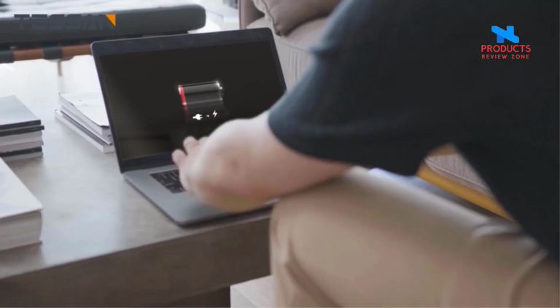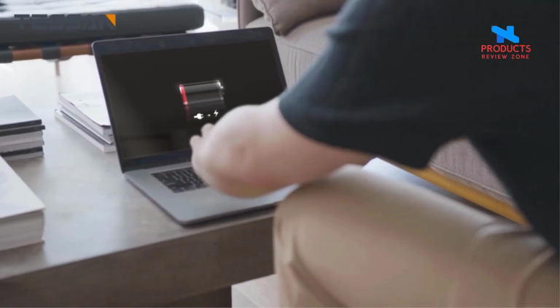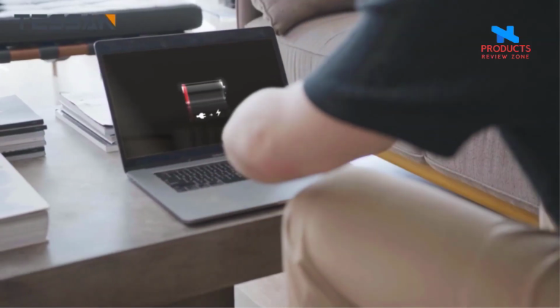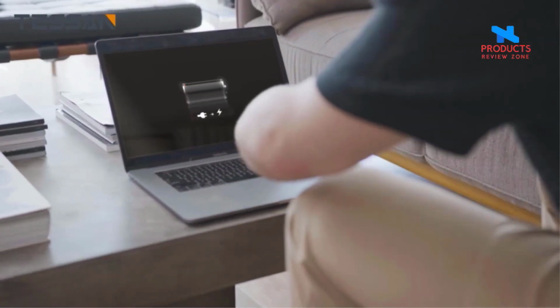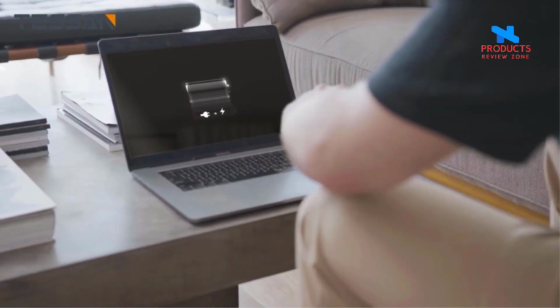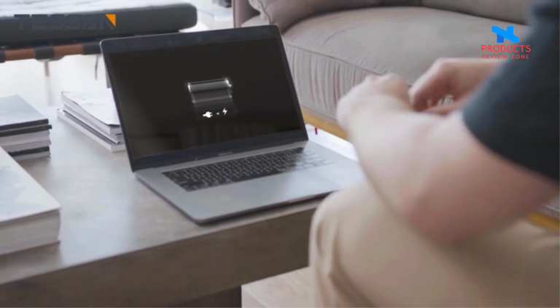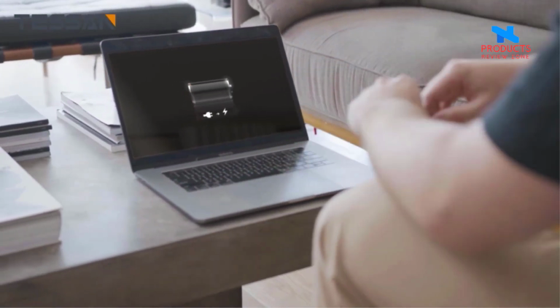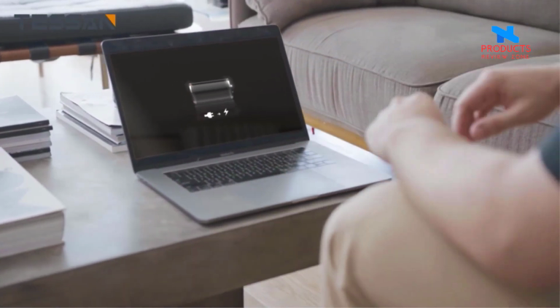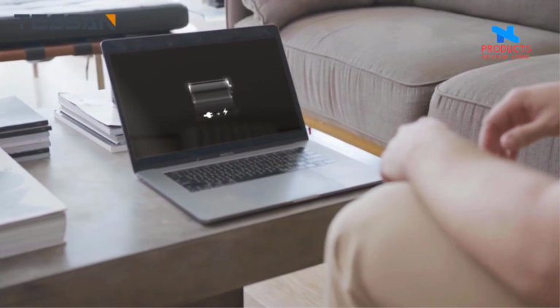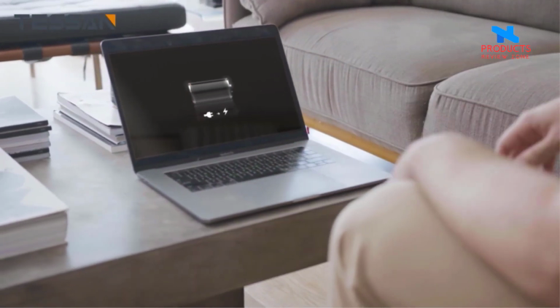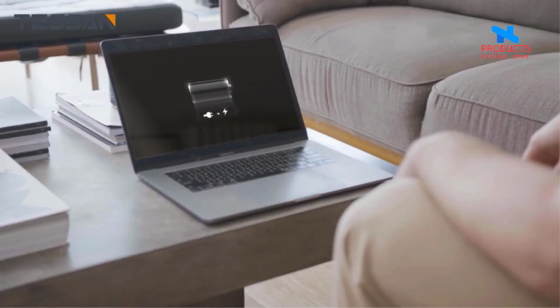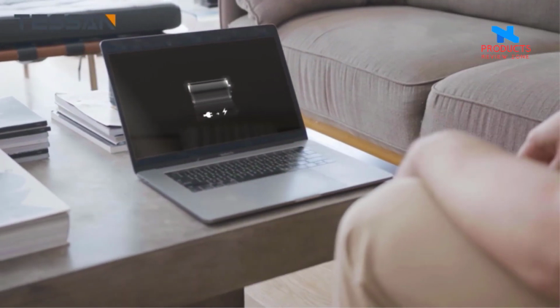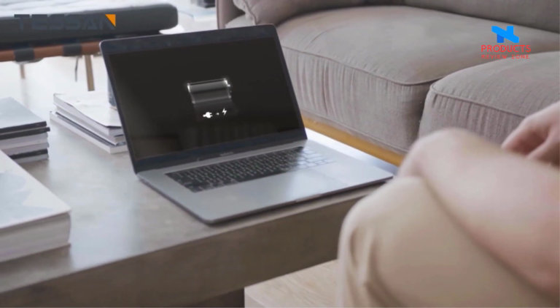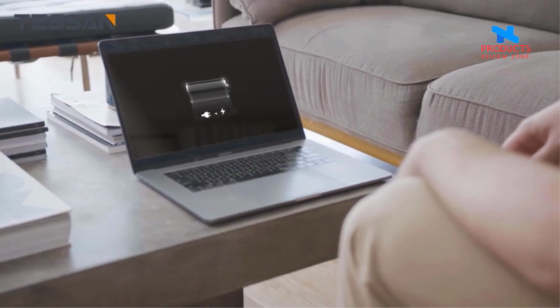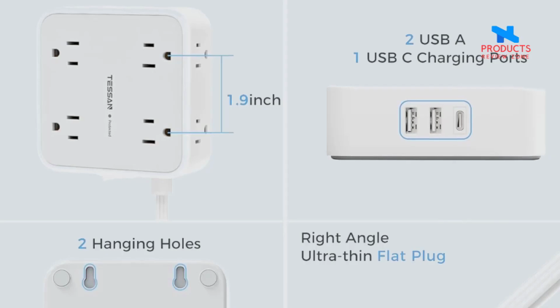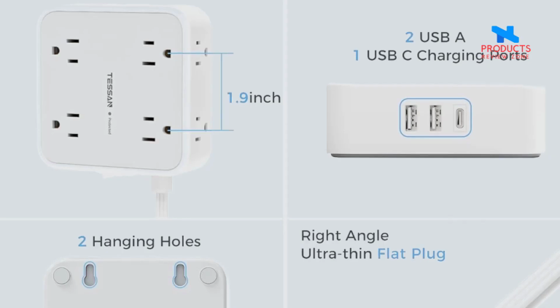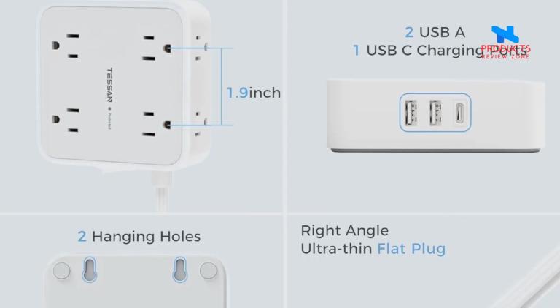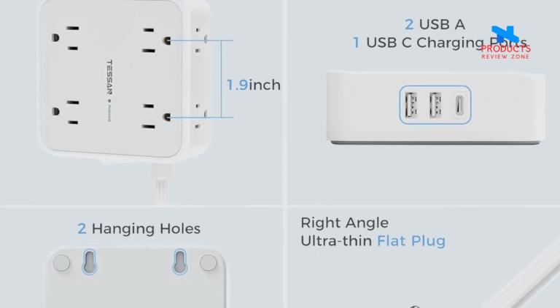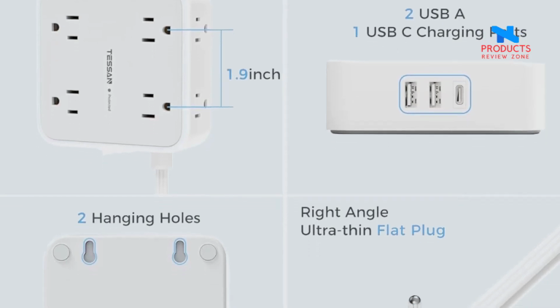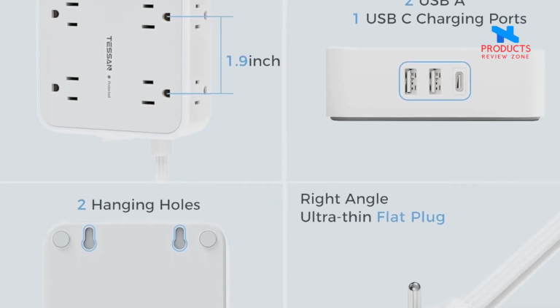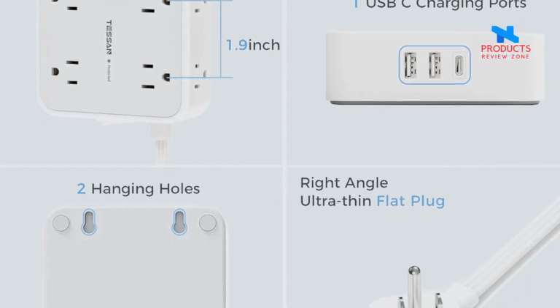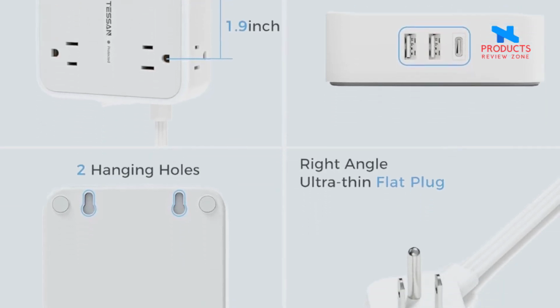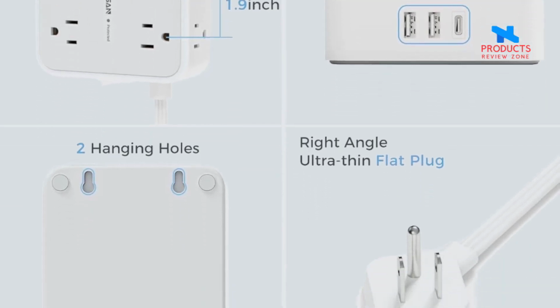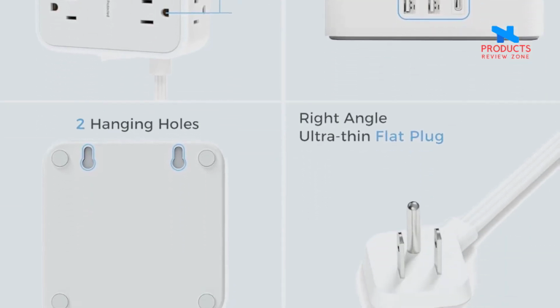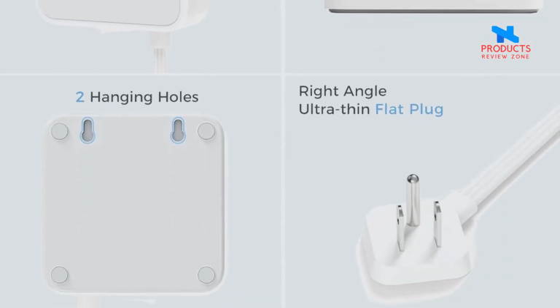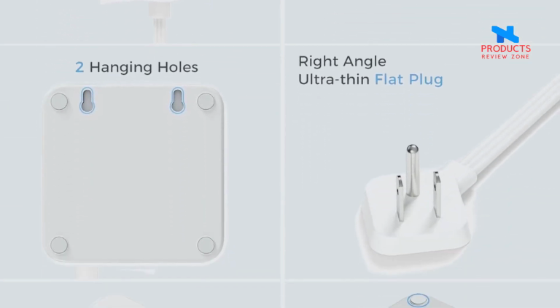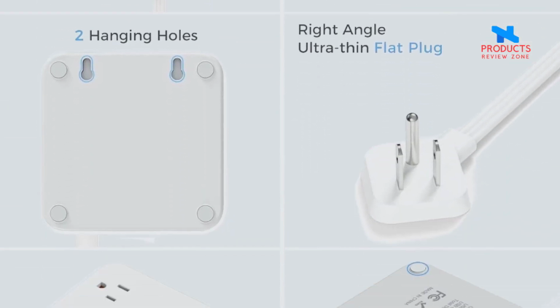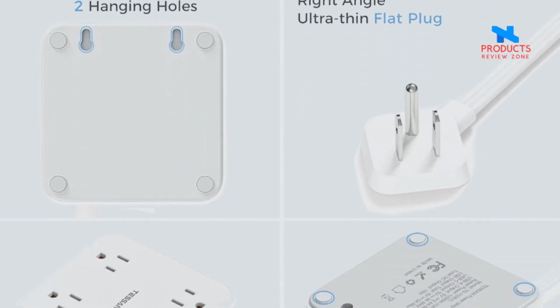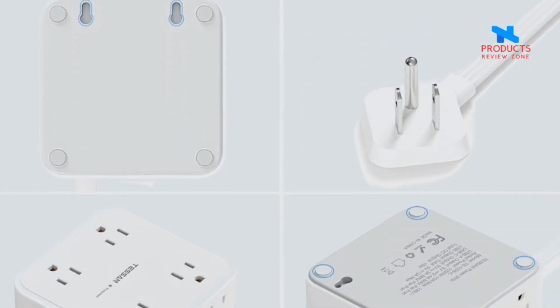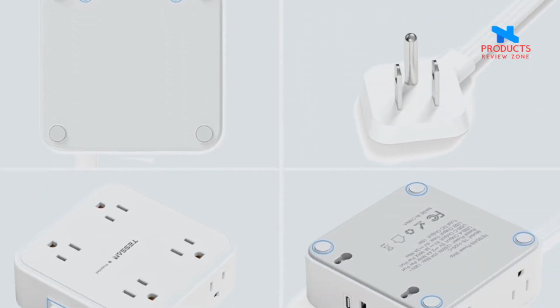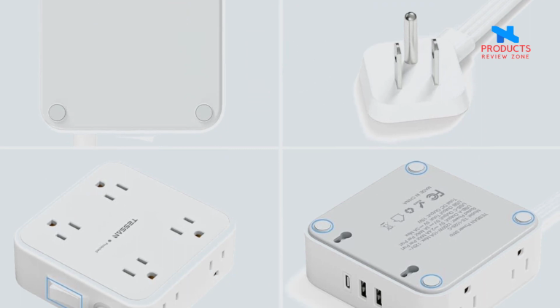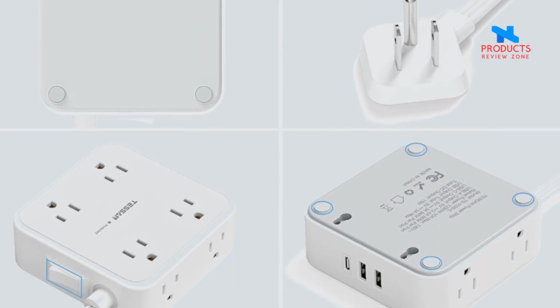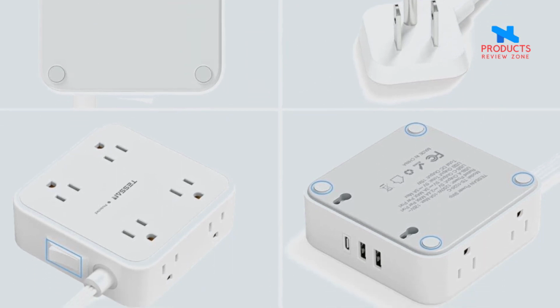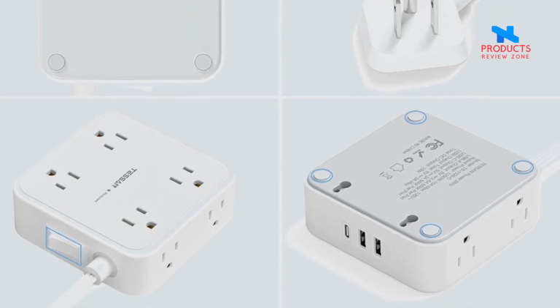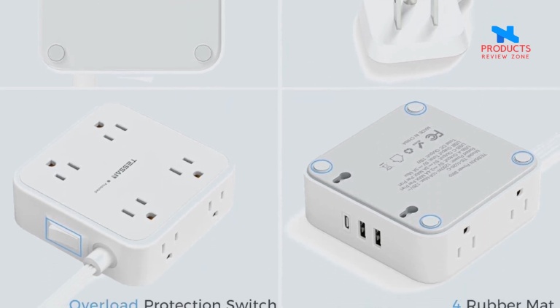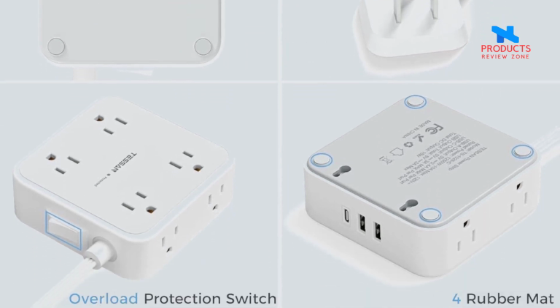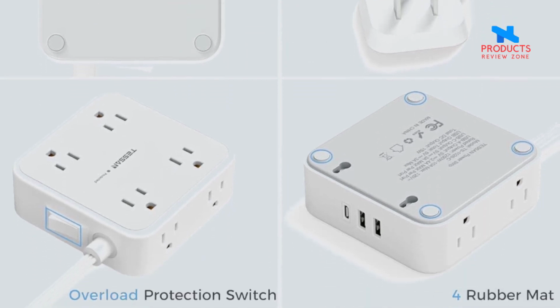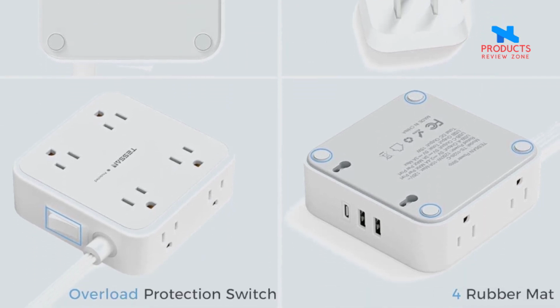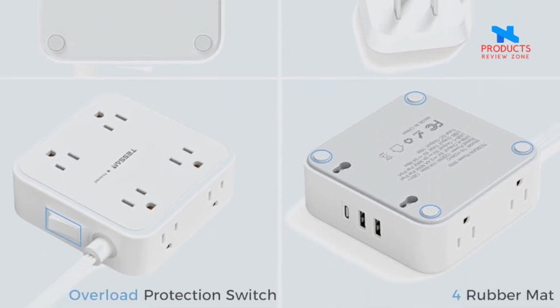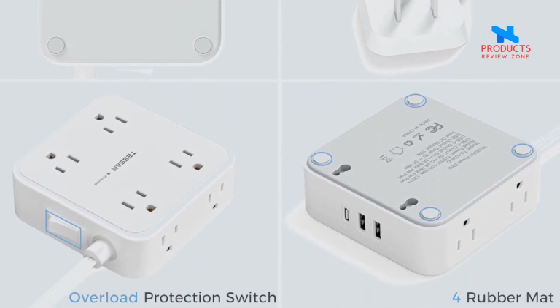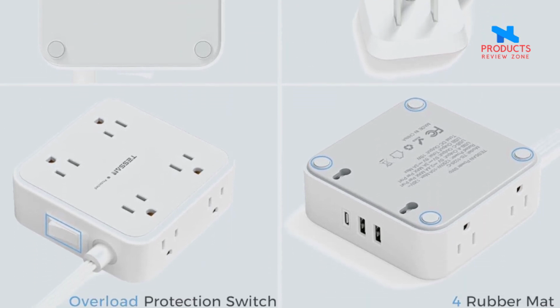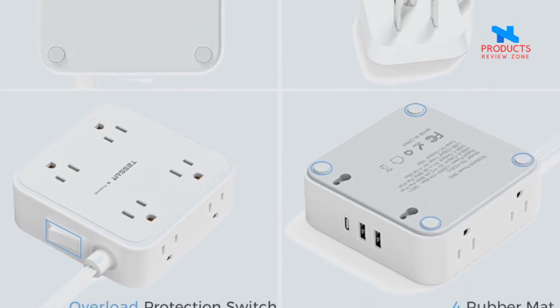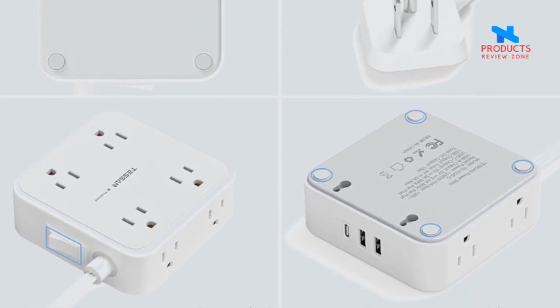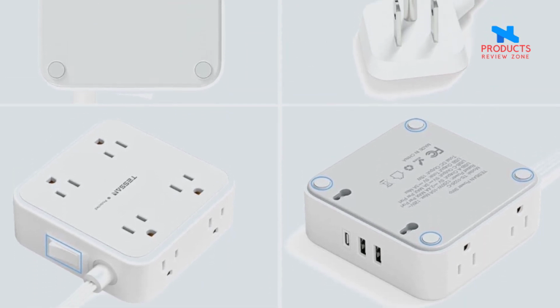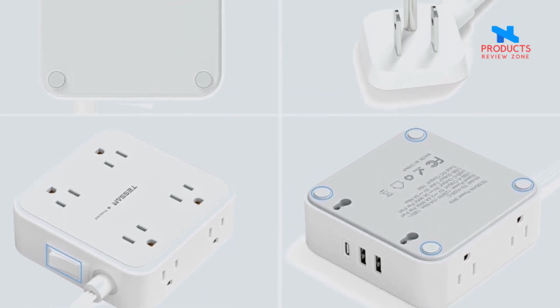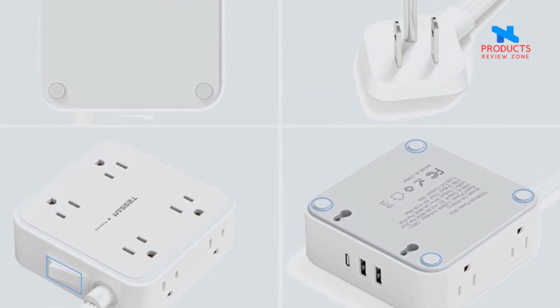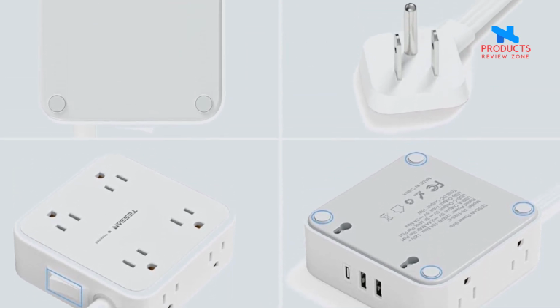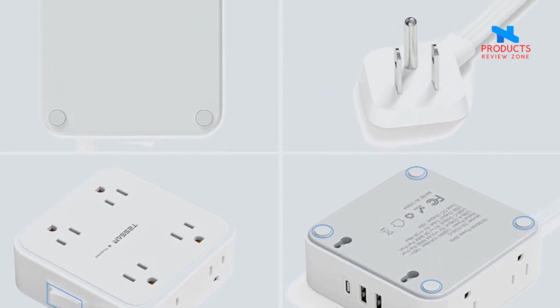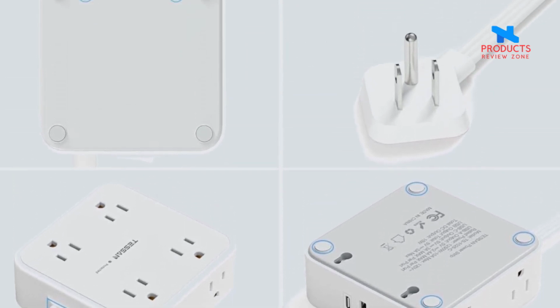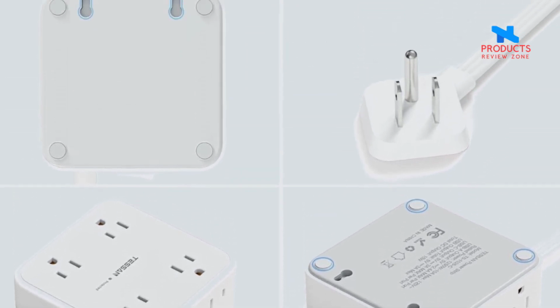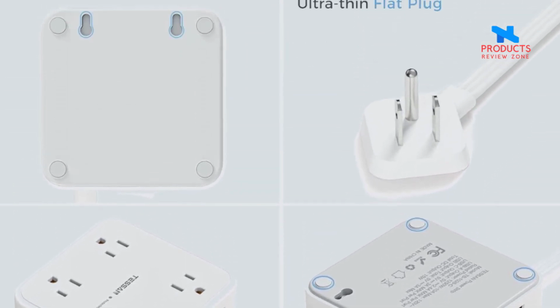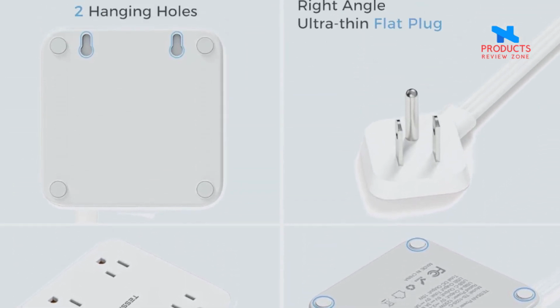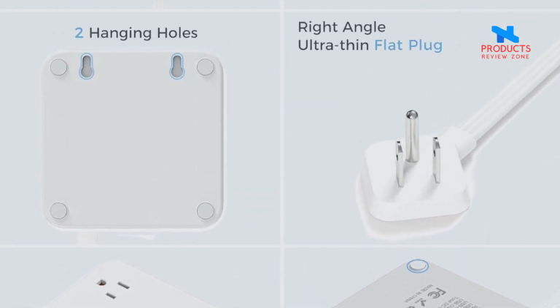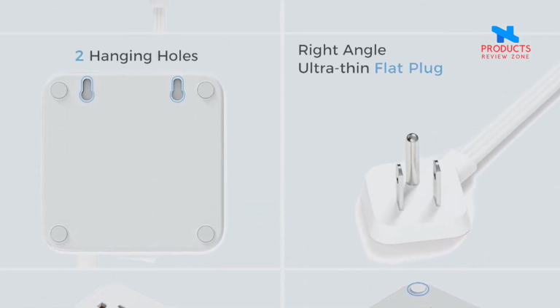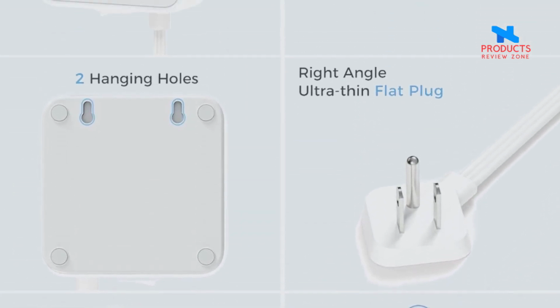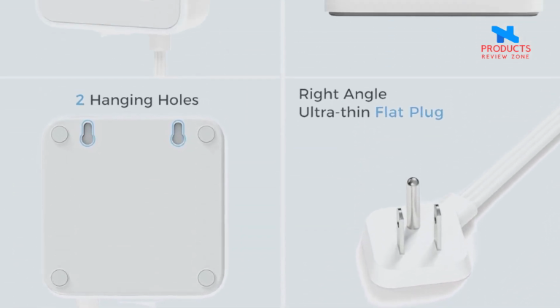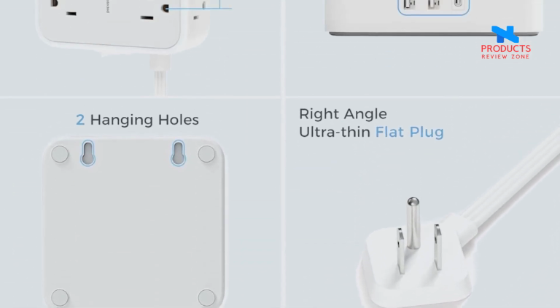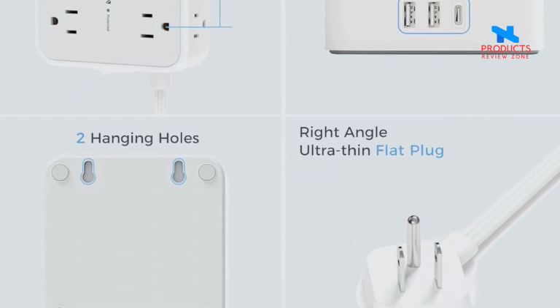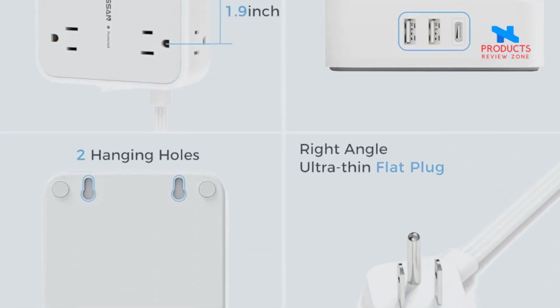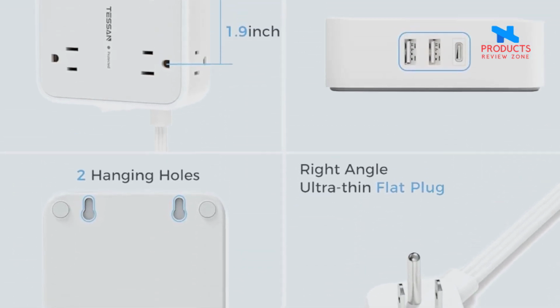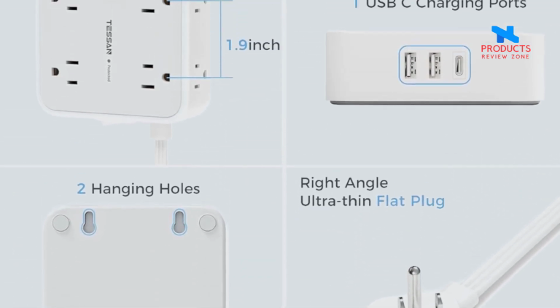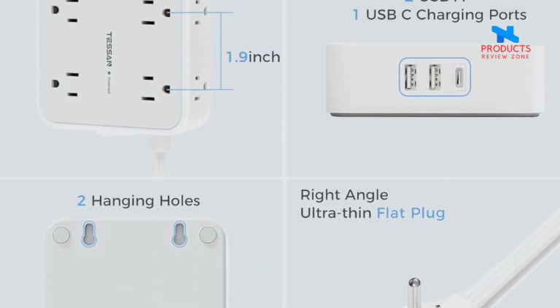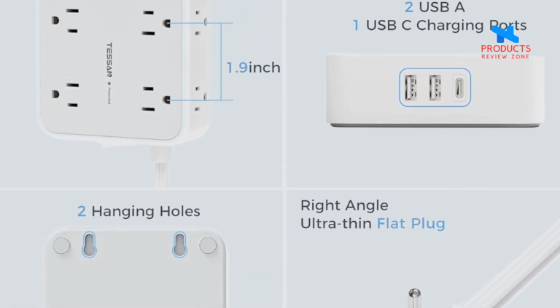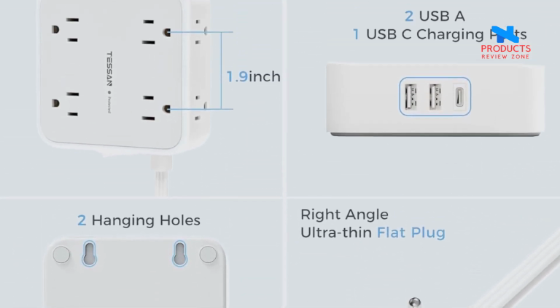It could charge up to 11 devices at the same time — your cell phone, laptop, tablet, and cameras — without a variety of converters, saving your space and keeping your desktop organized.